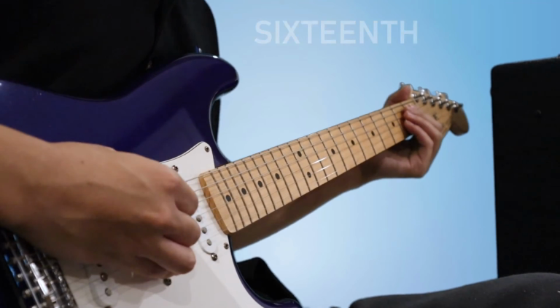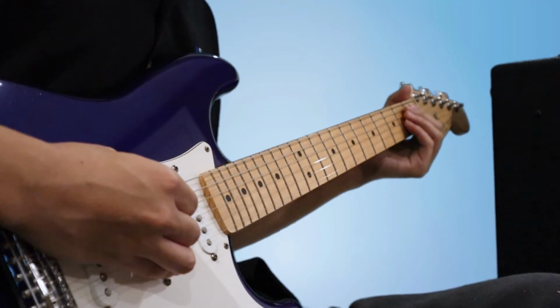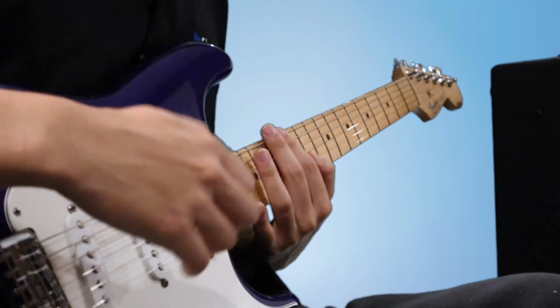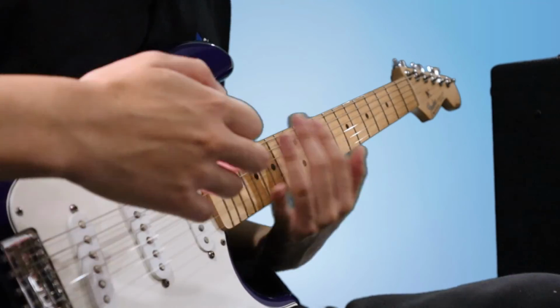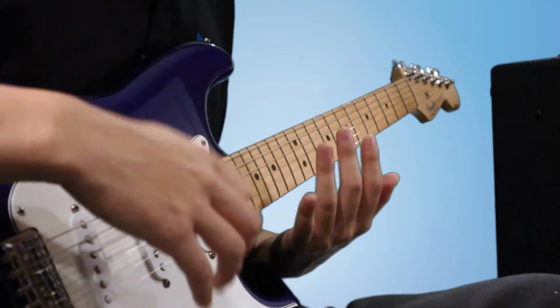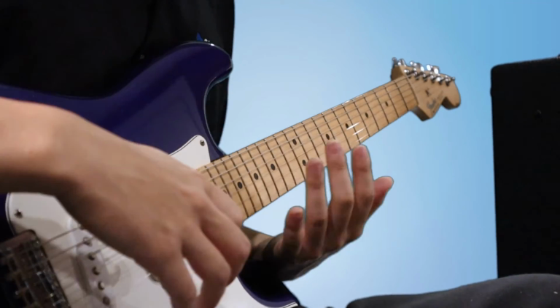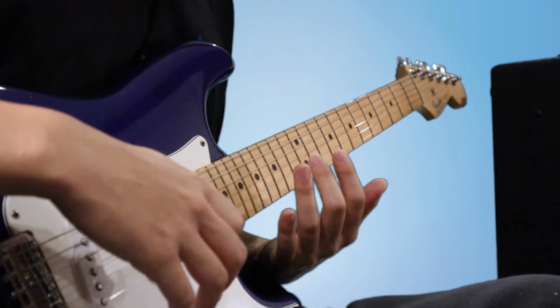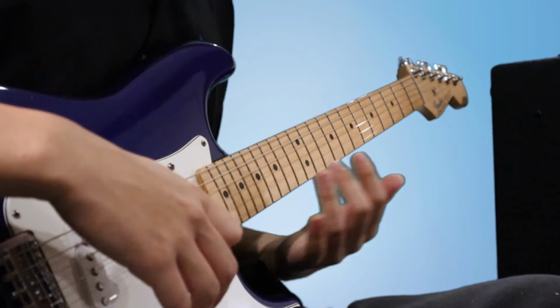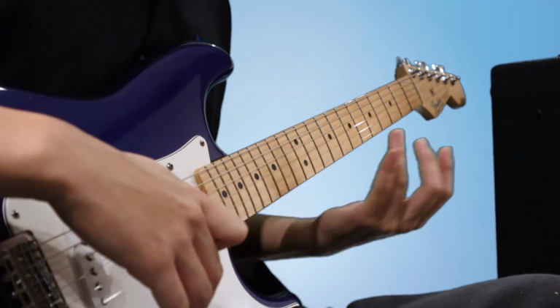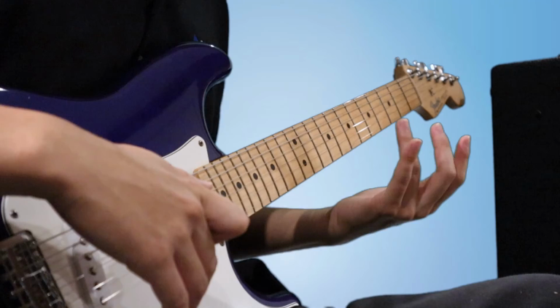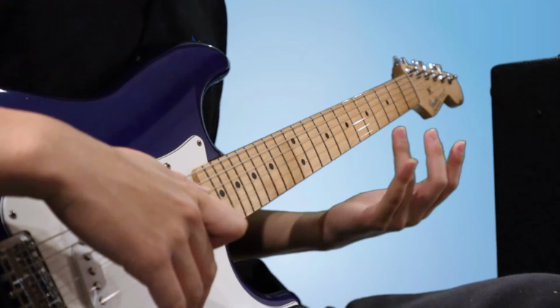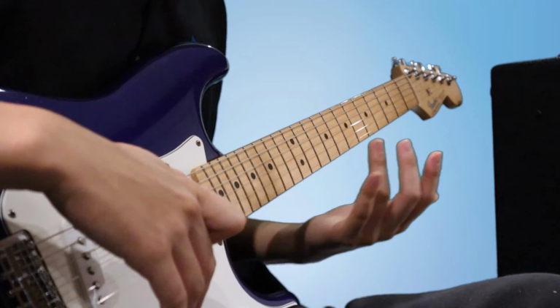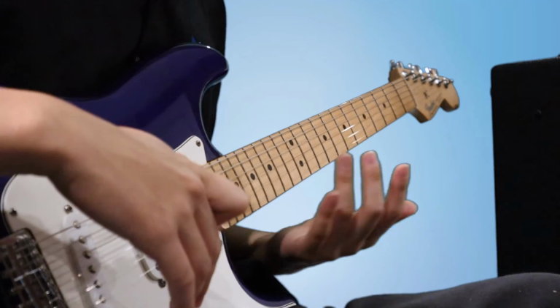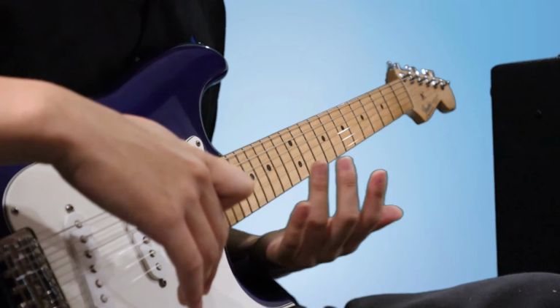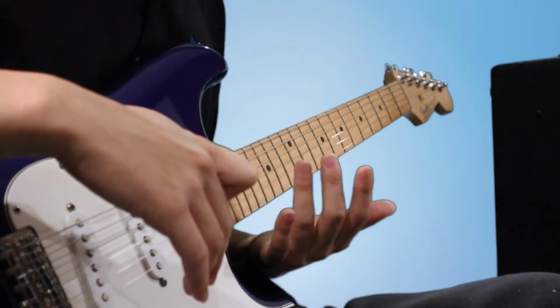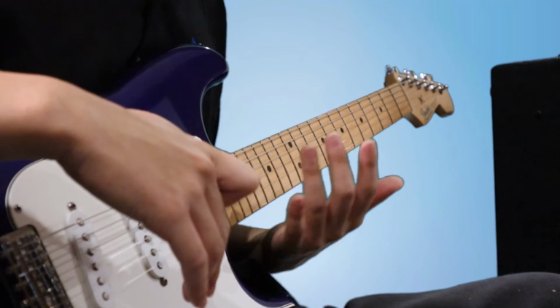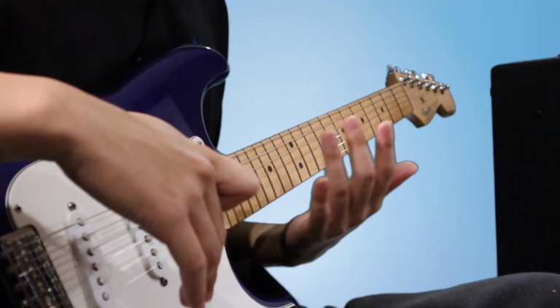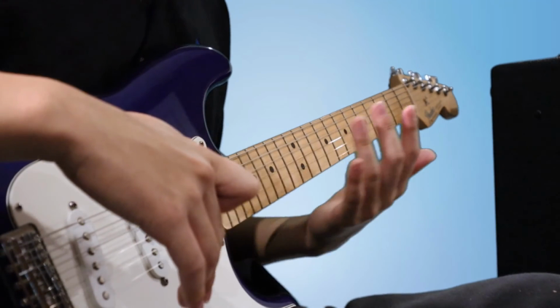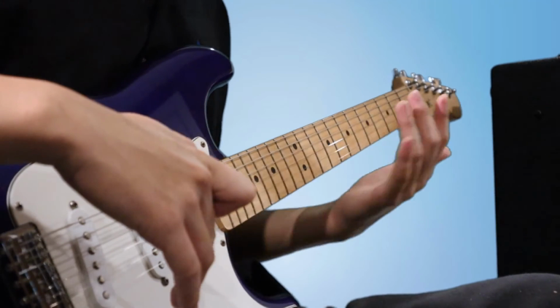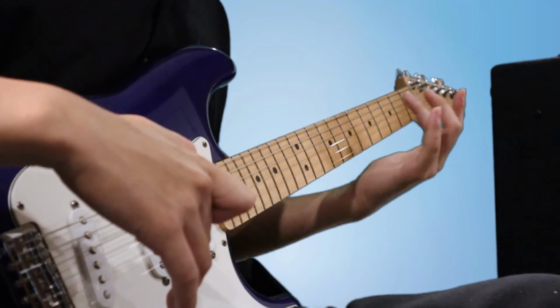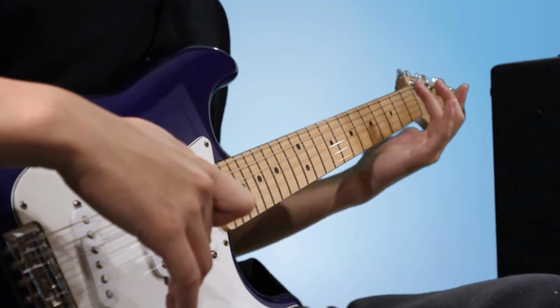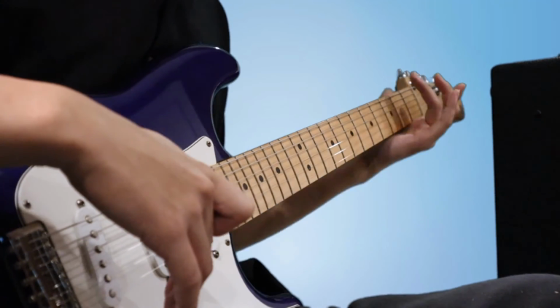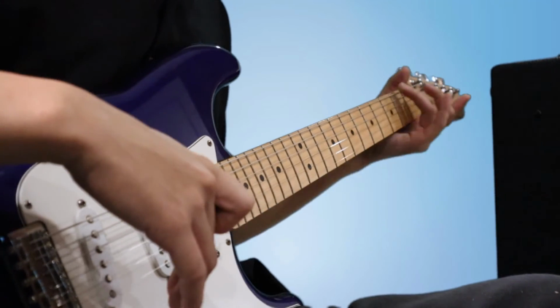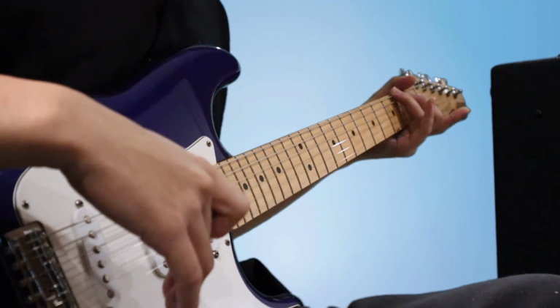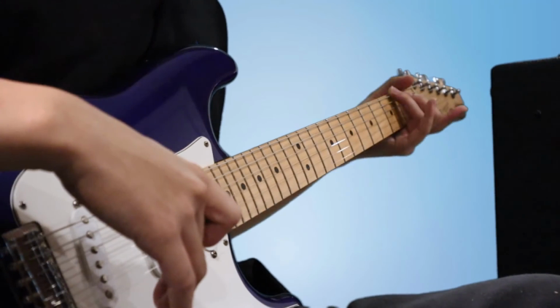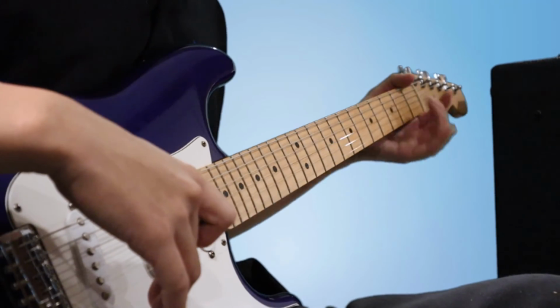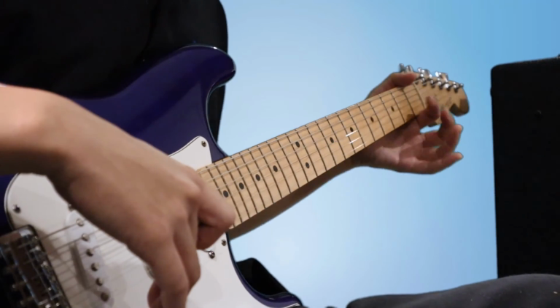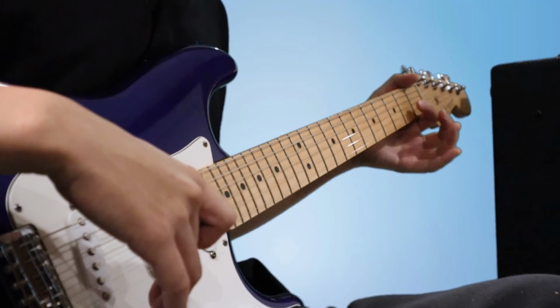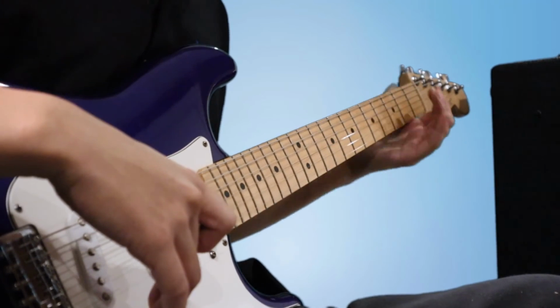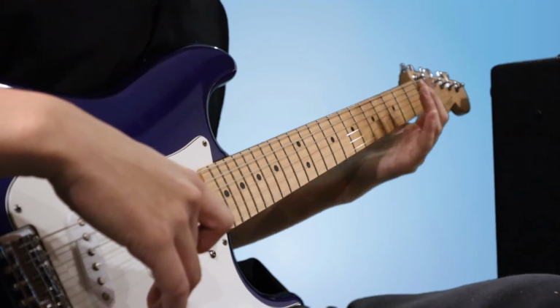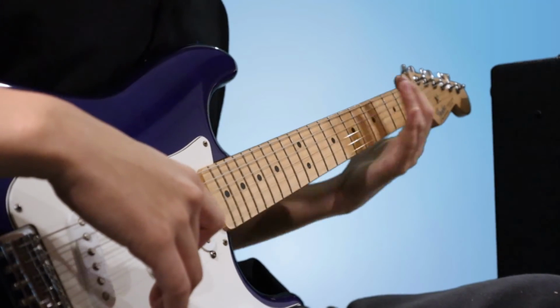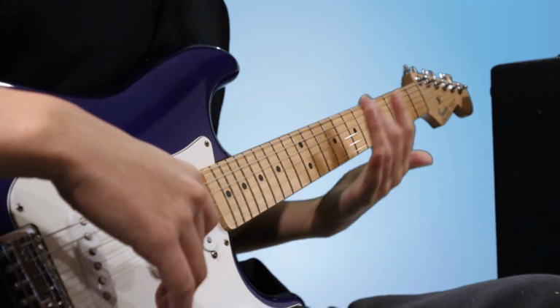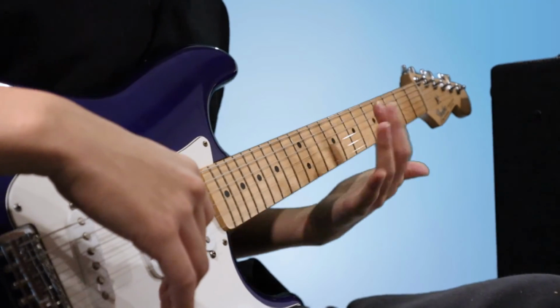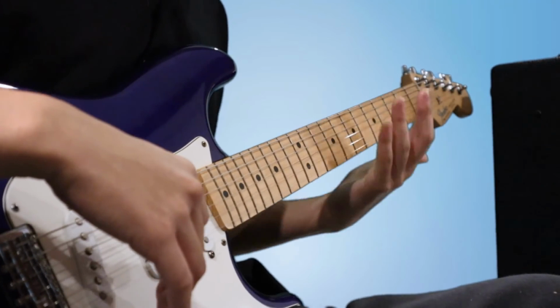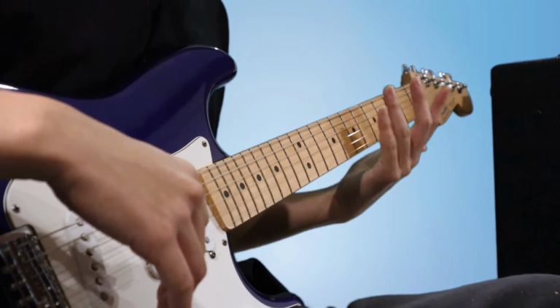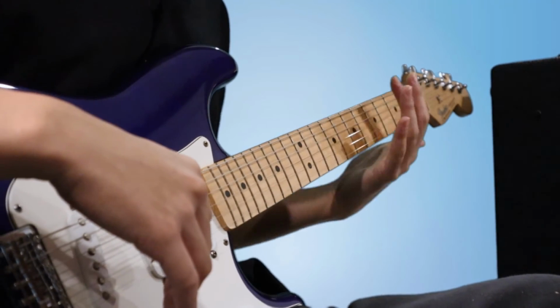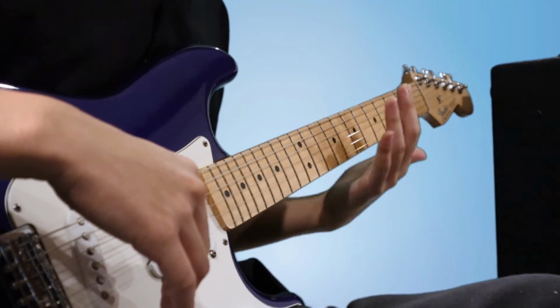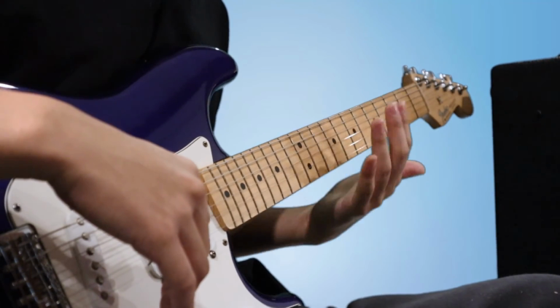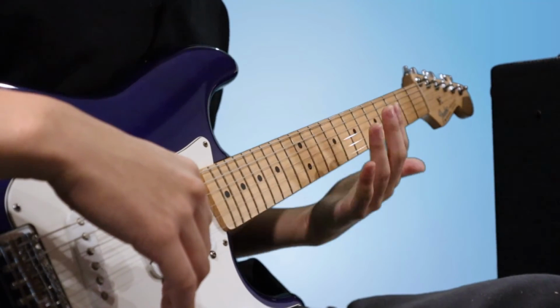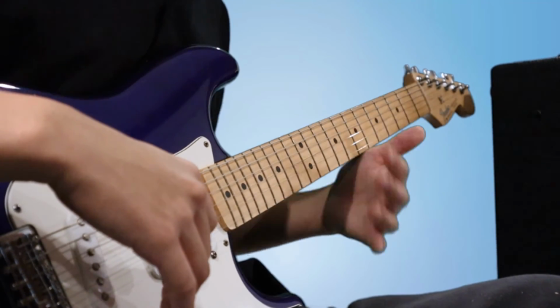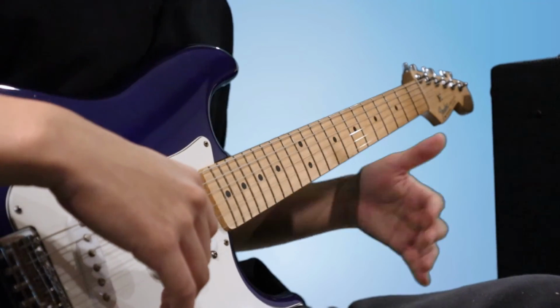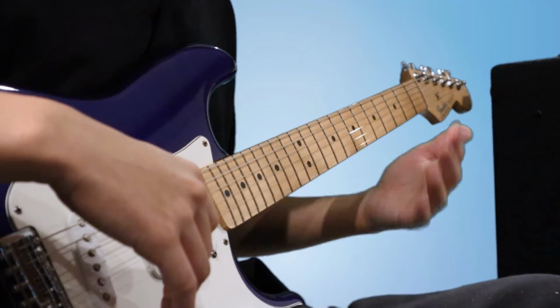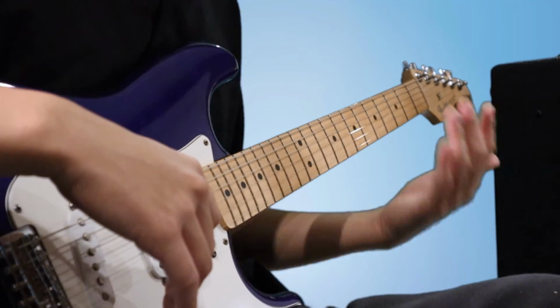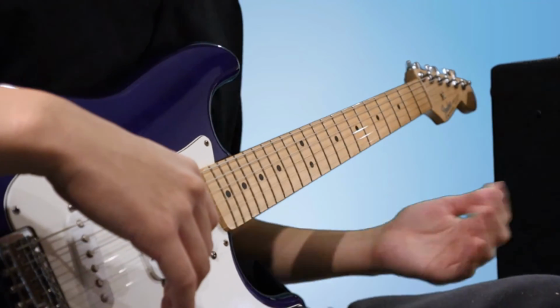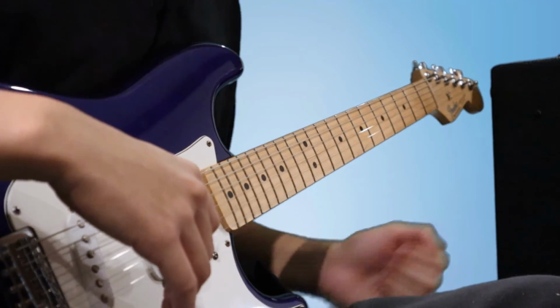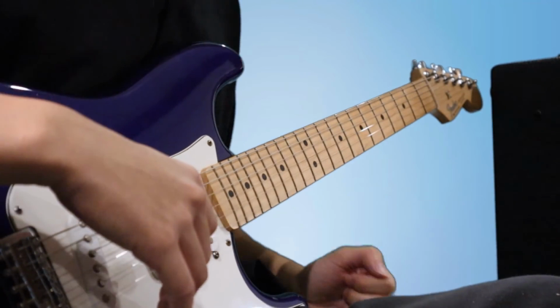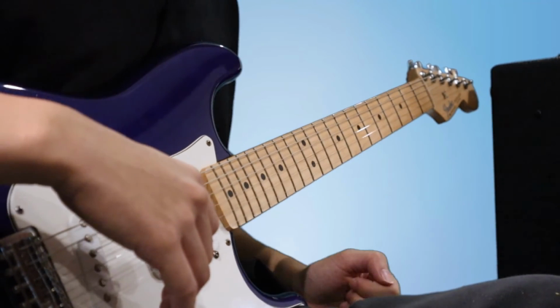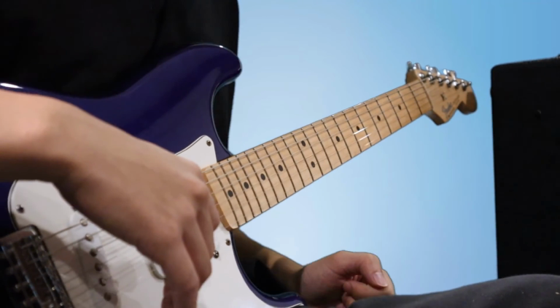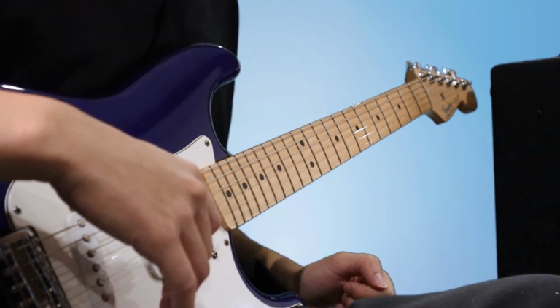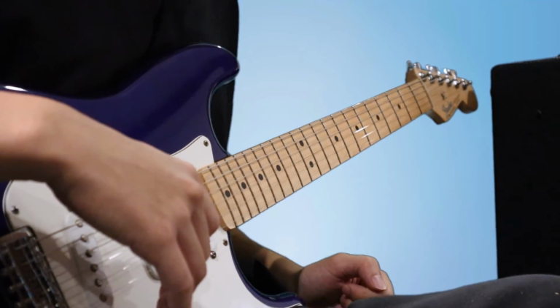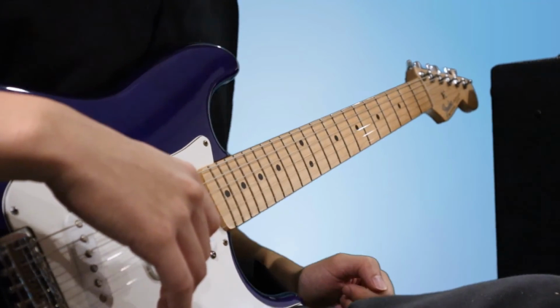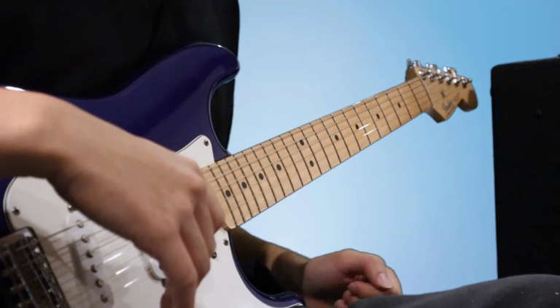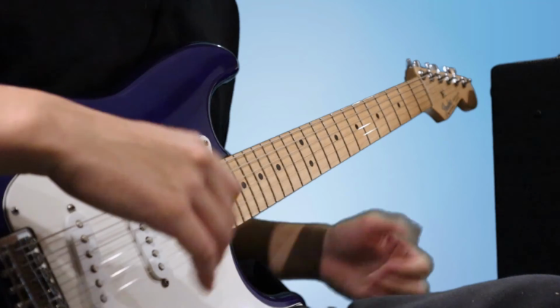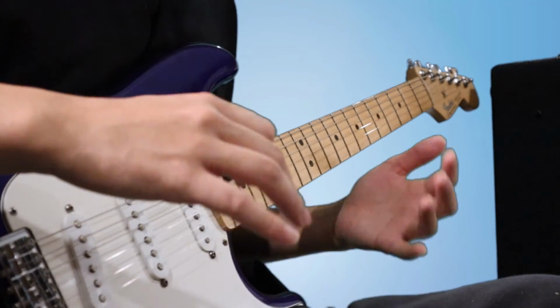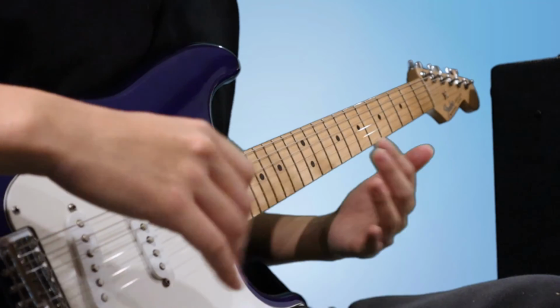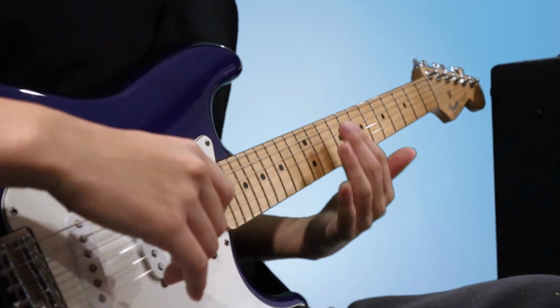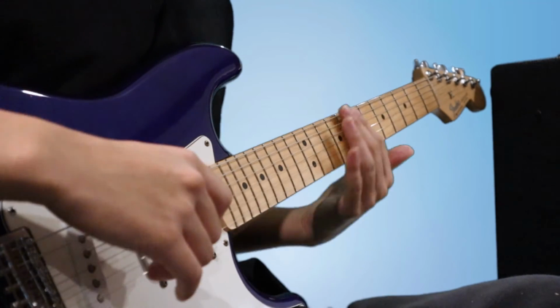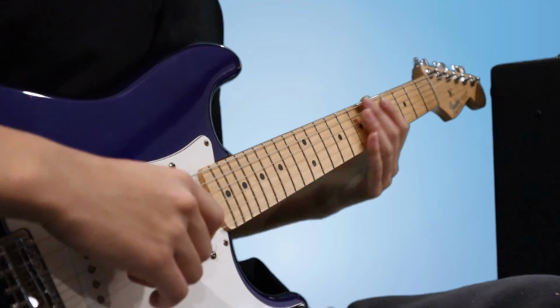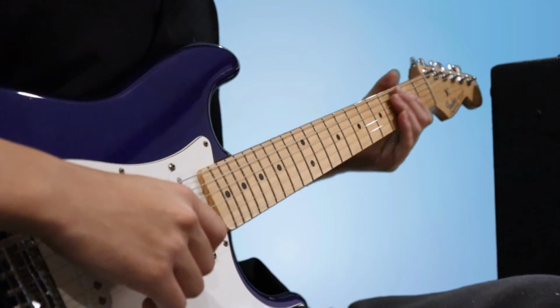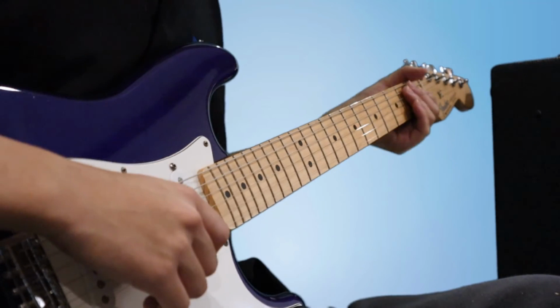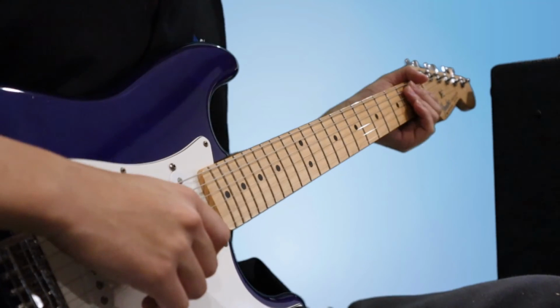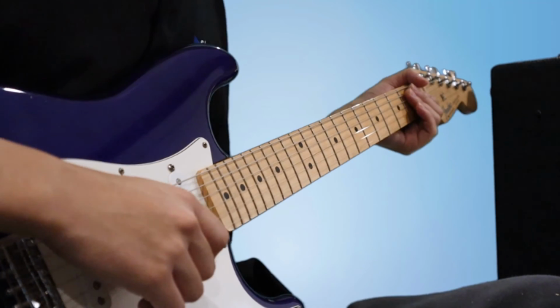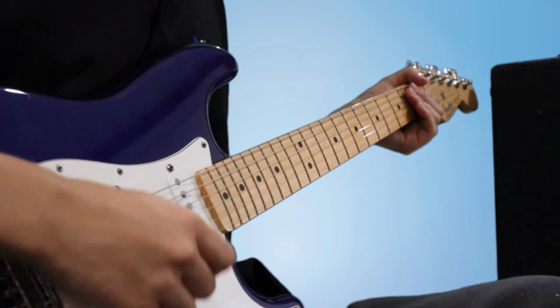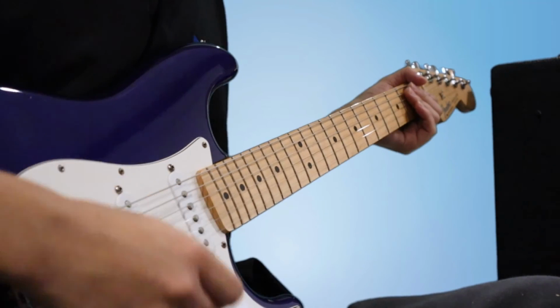On the guitar, I can choose to do this exercise with chords or individual notes, like in a scale. So here are a few examples of that.